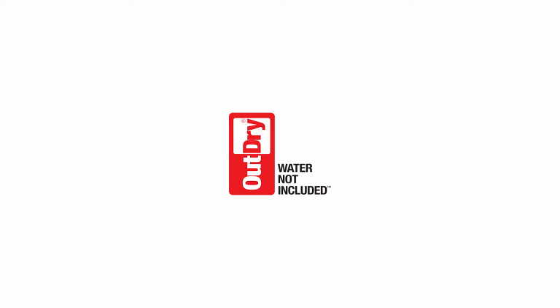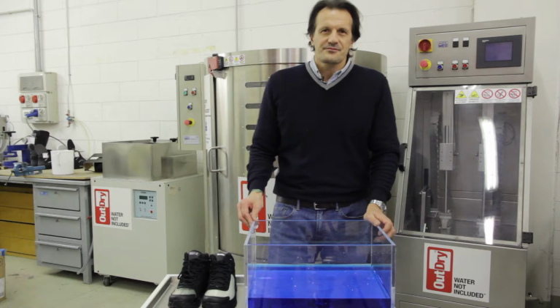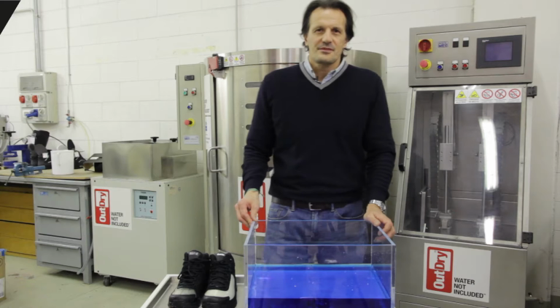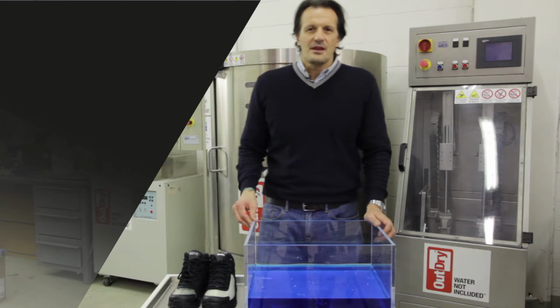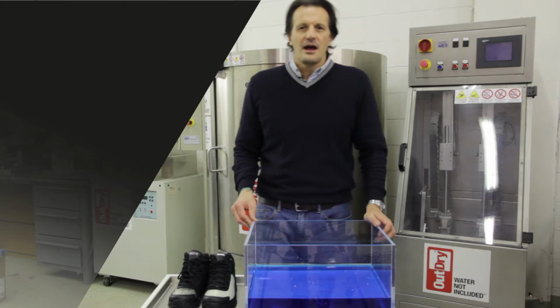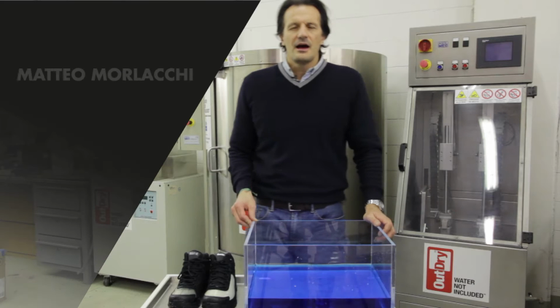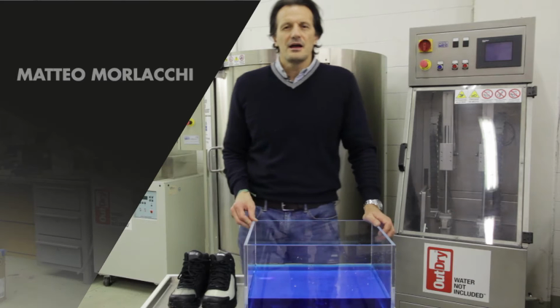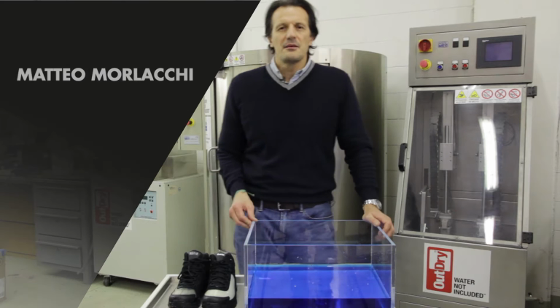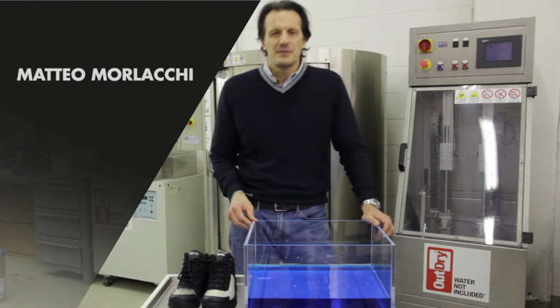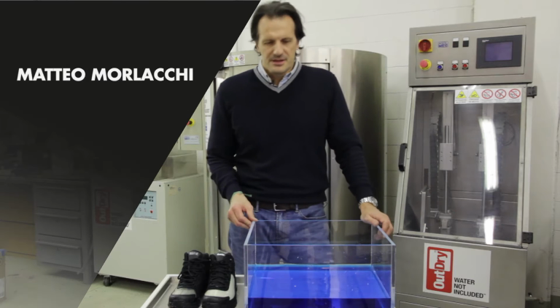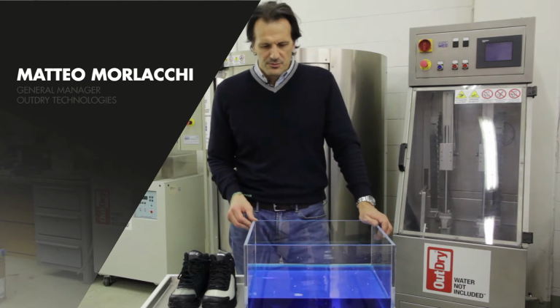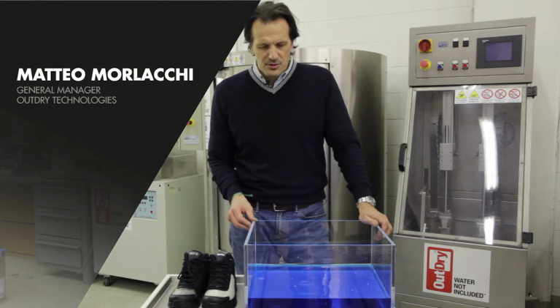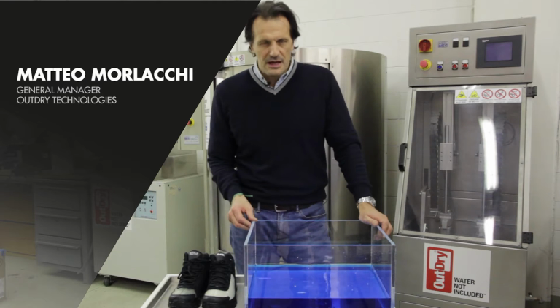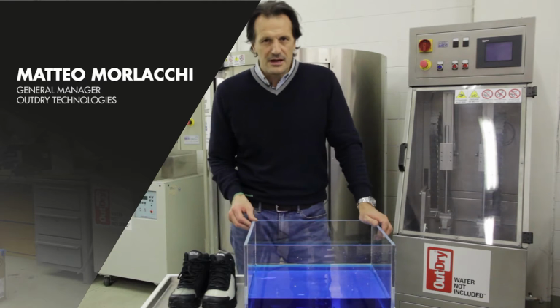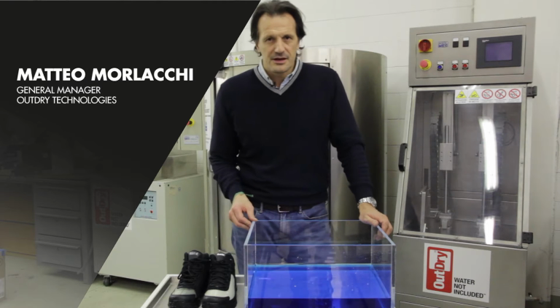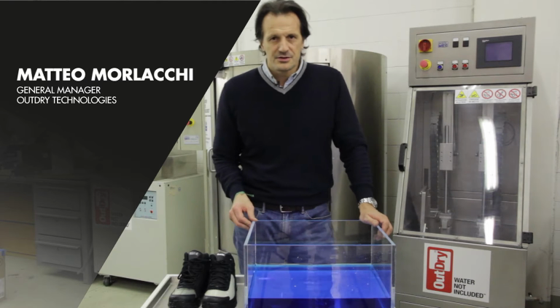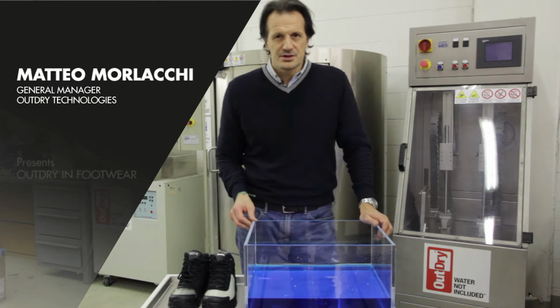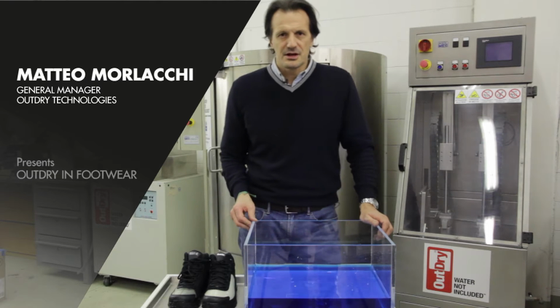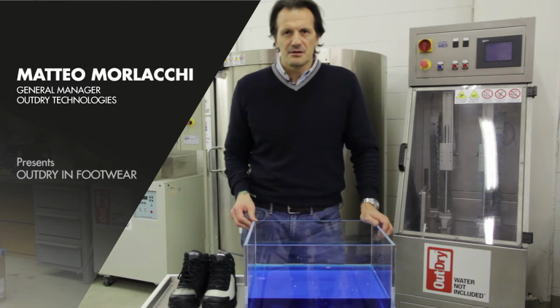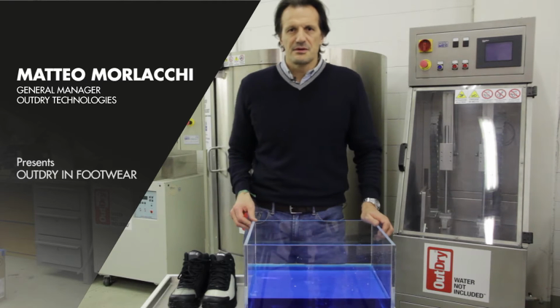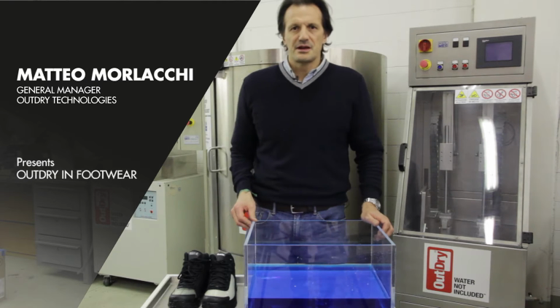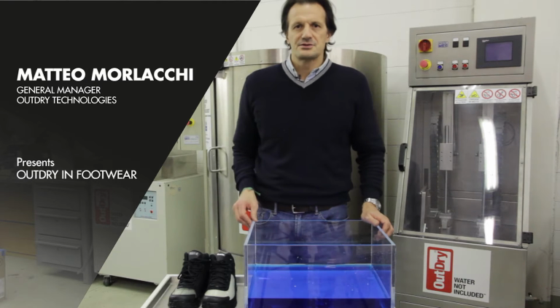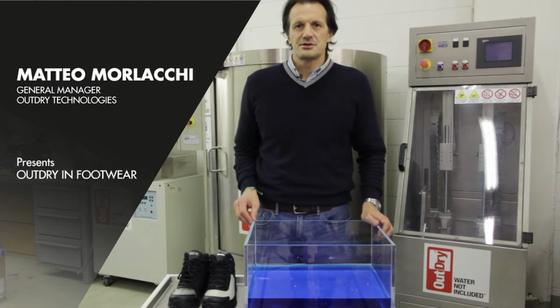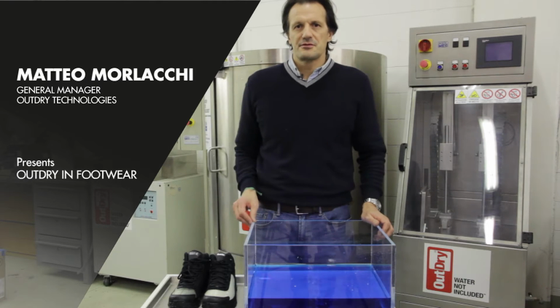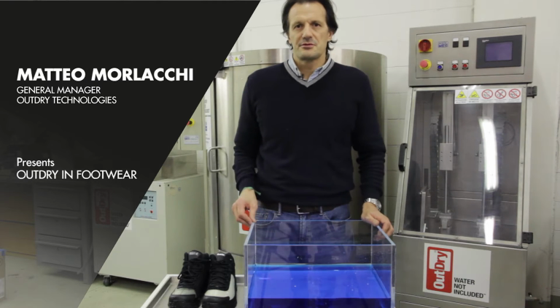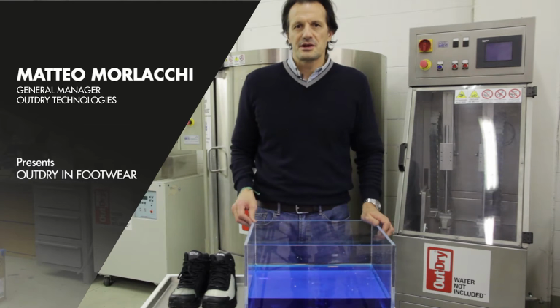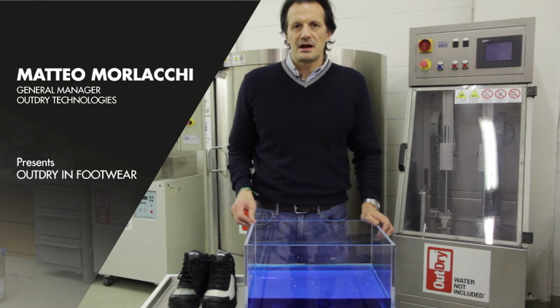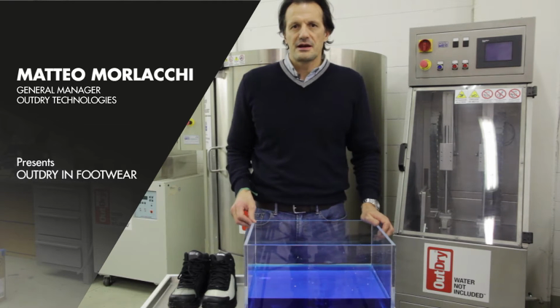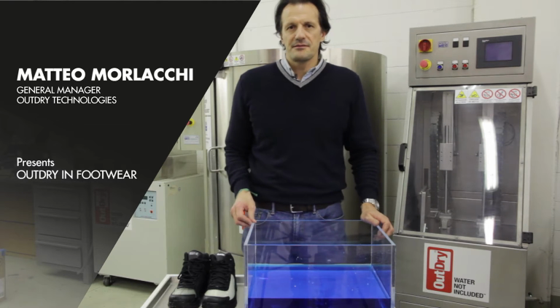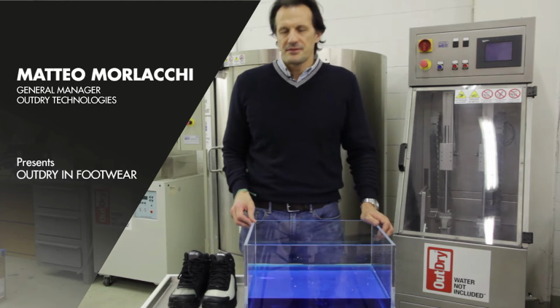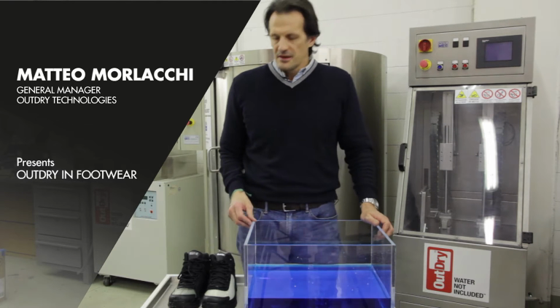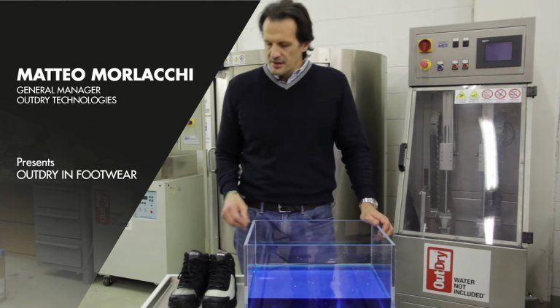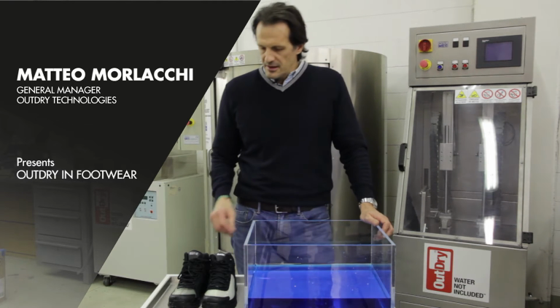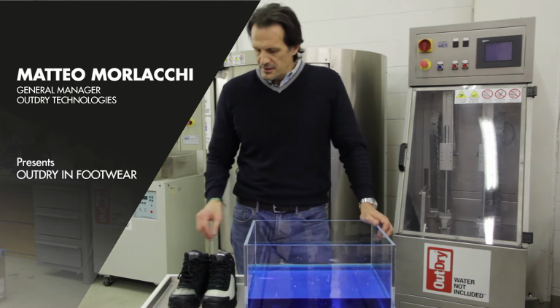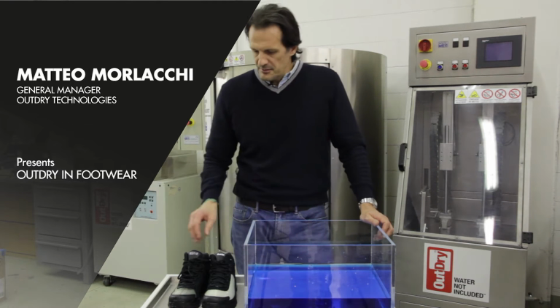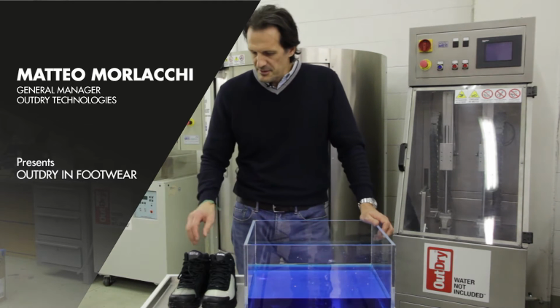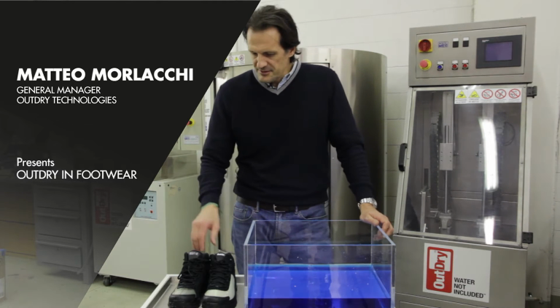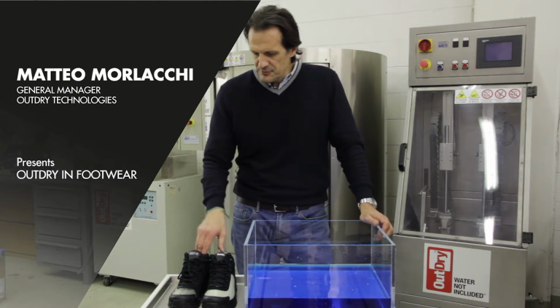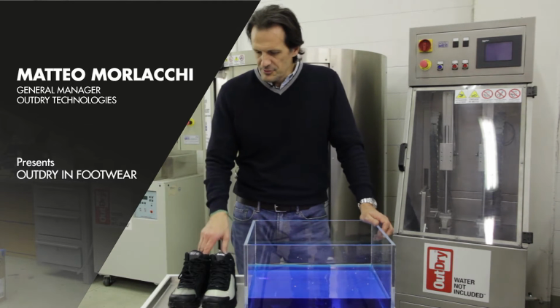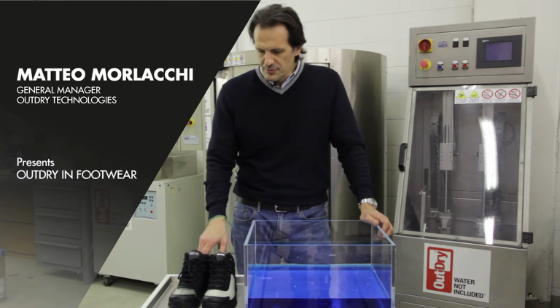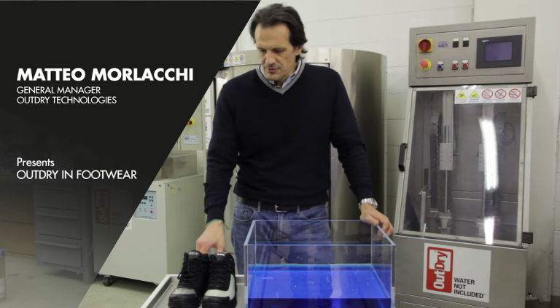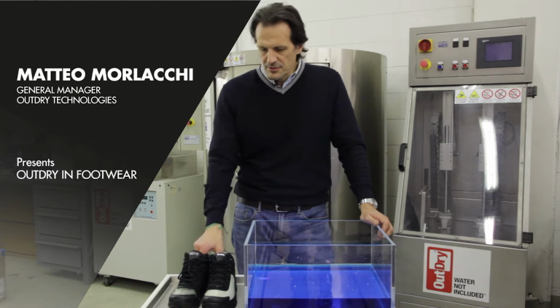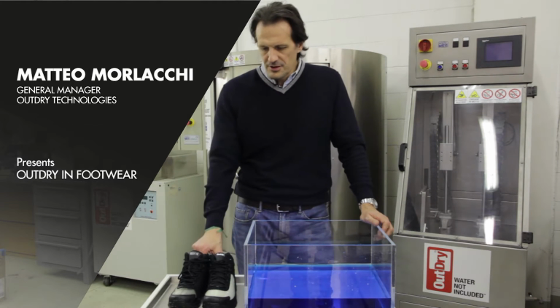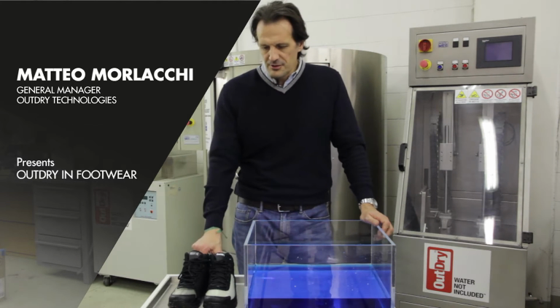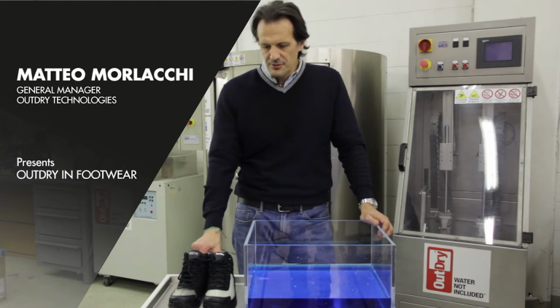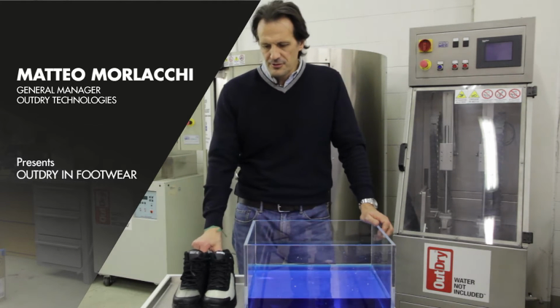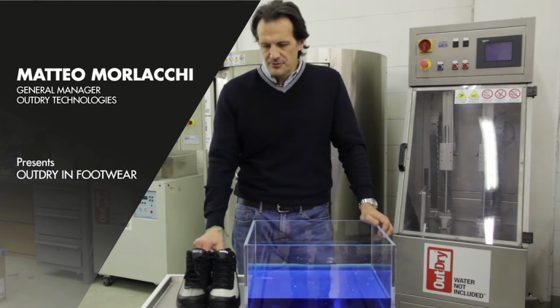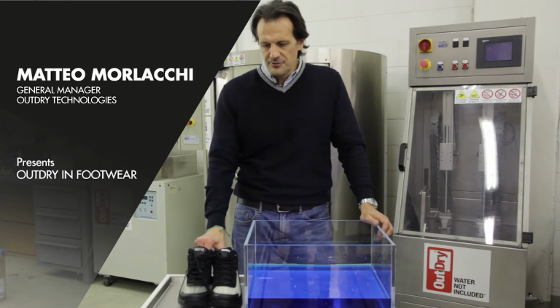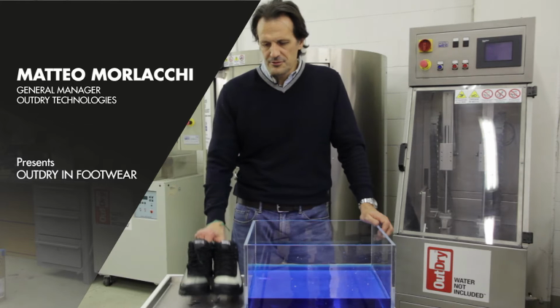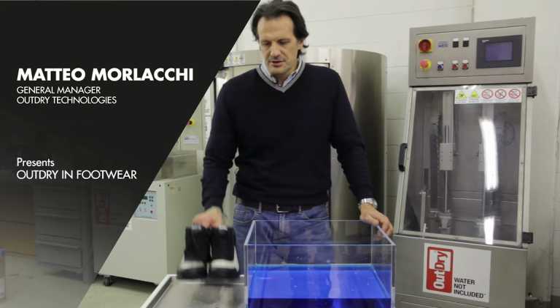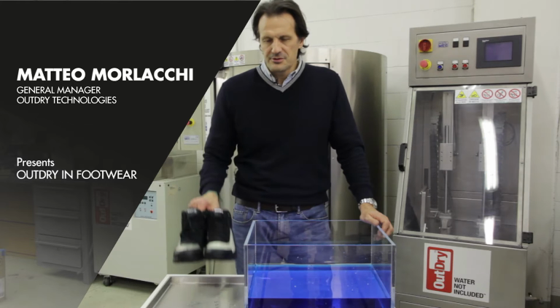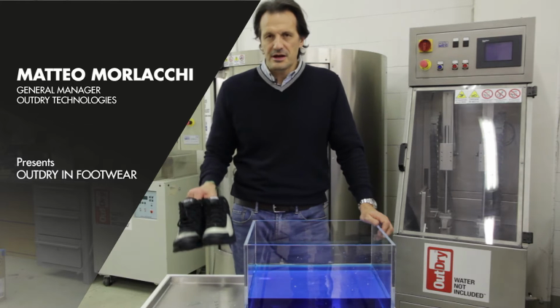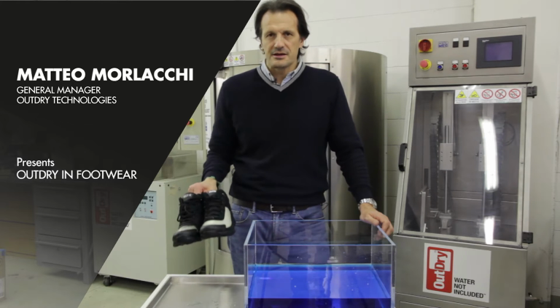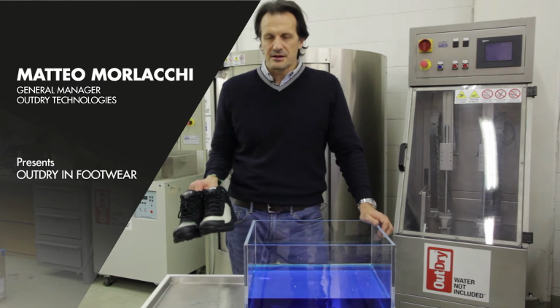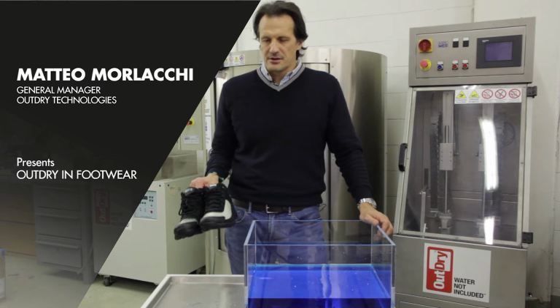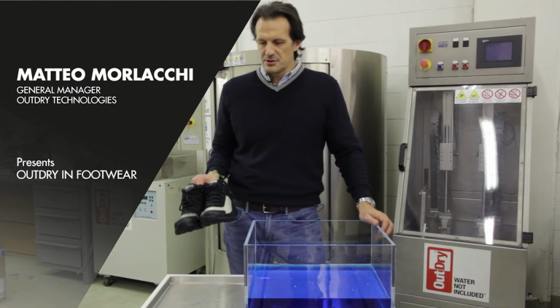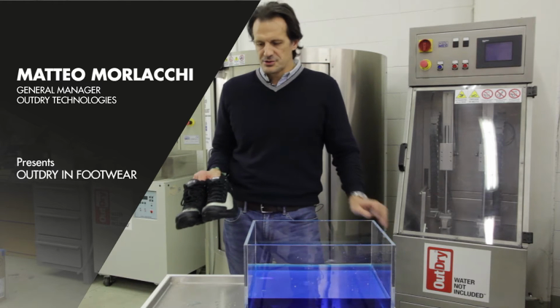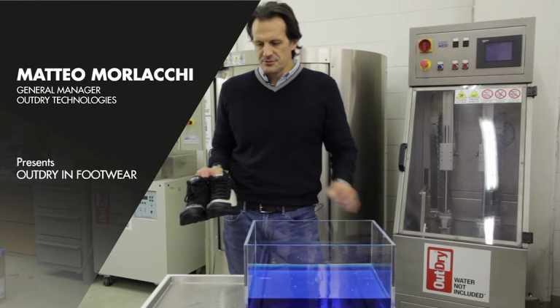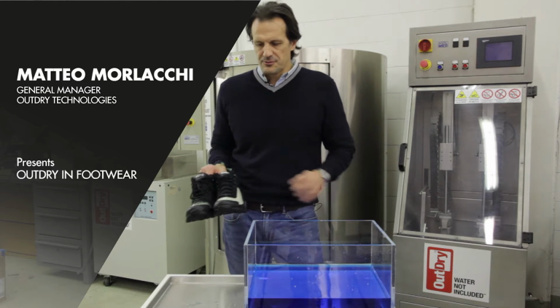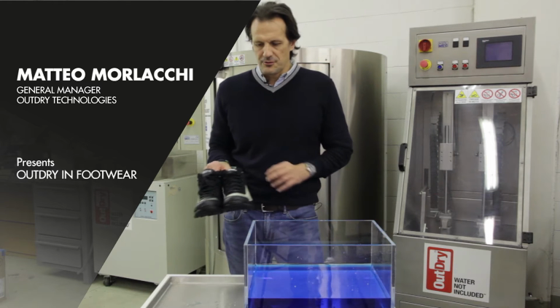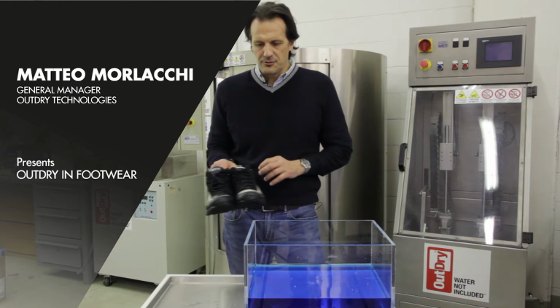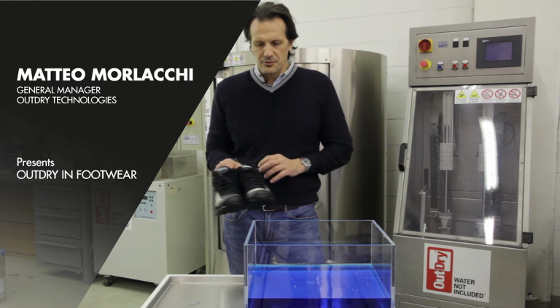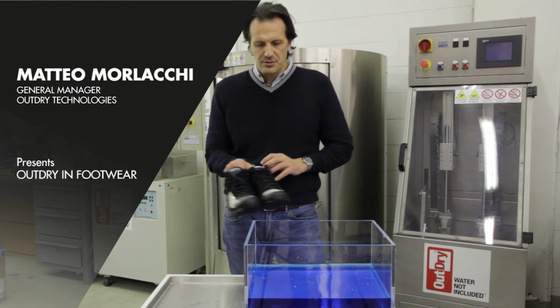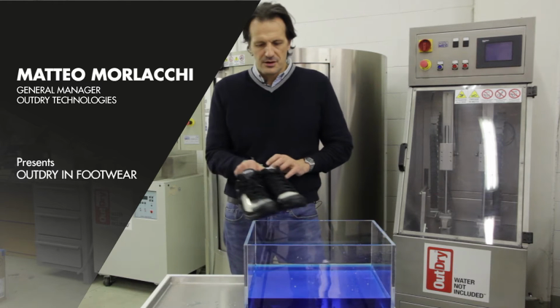I am Matteo Morlacchi, General Manager of HowDry, and I'm pleased to introduce you to the HowDry technology for footwear.